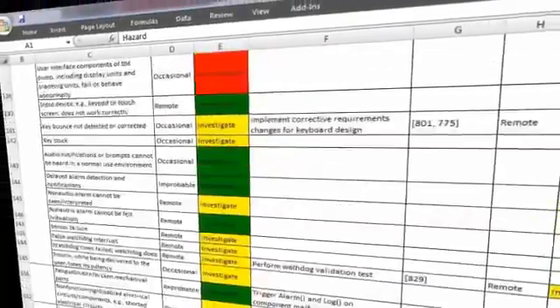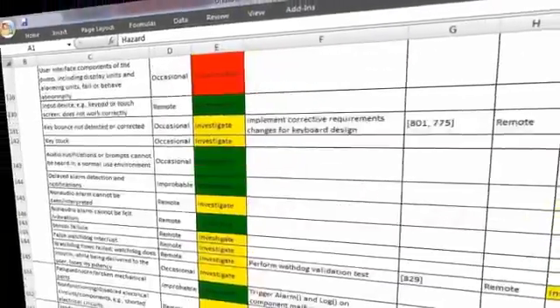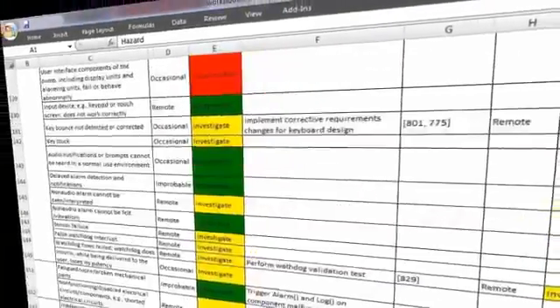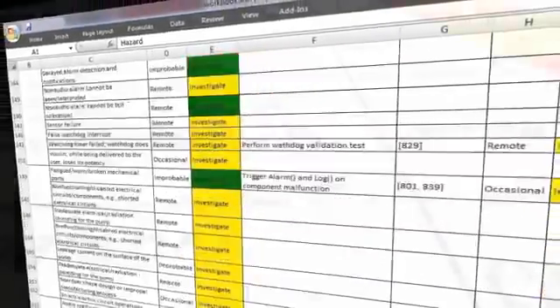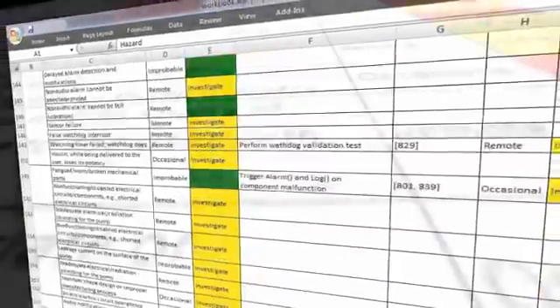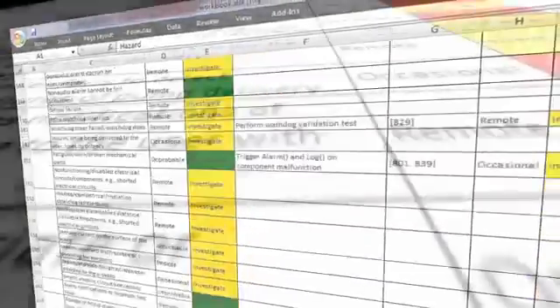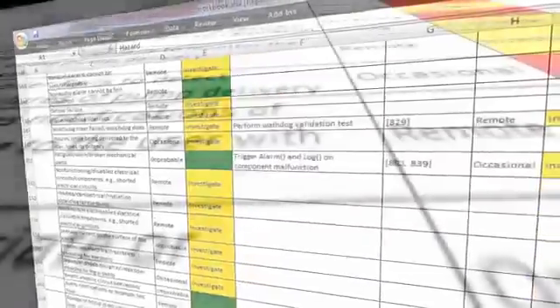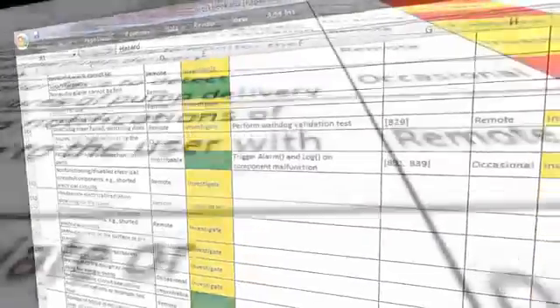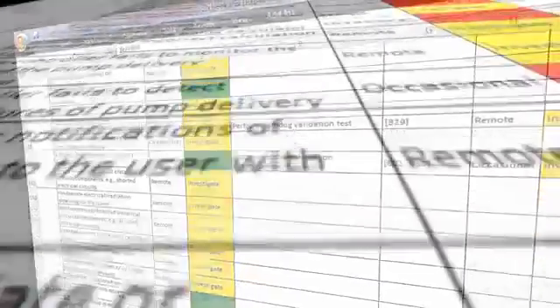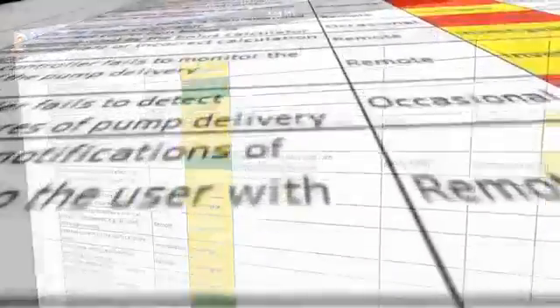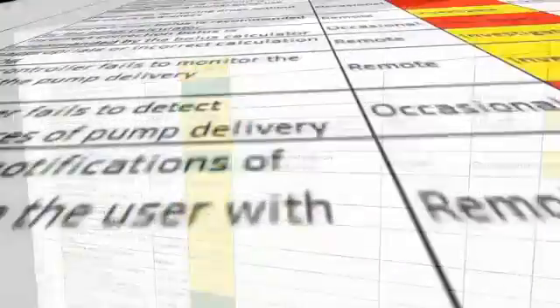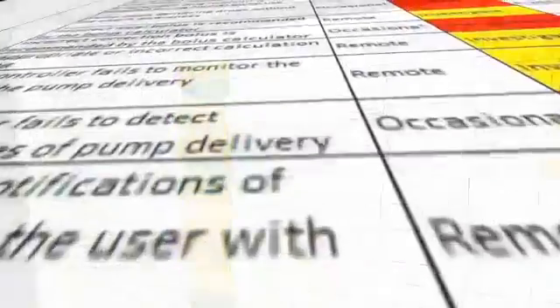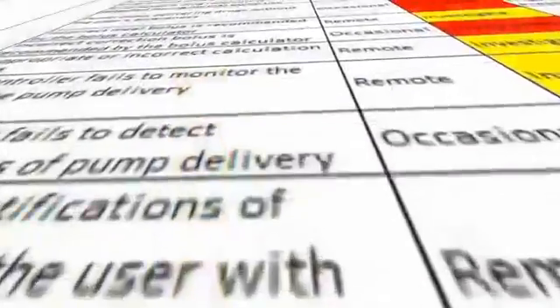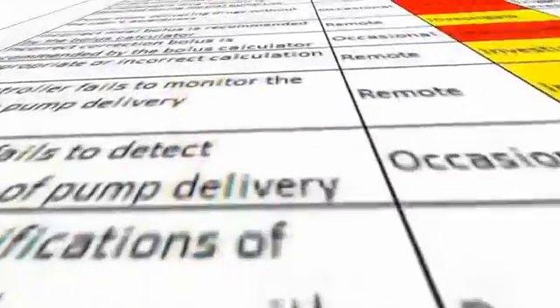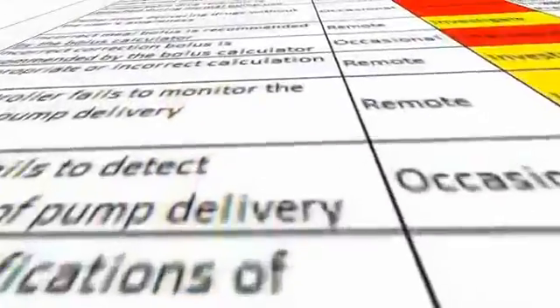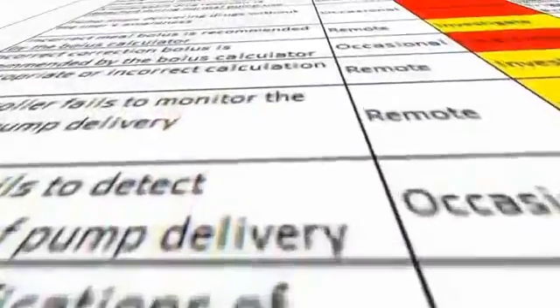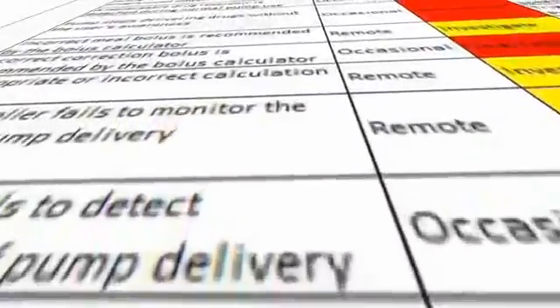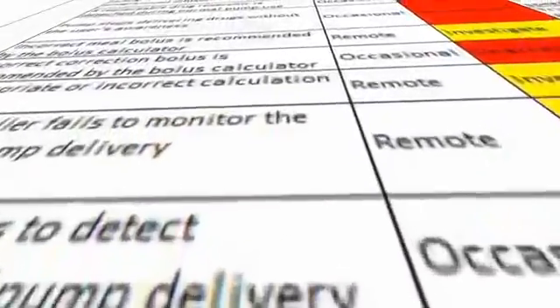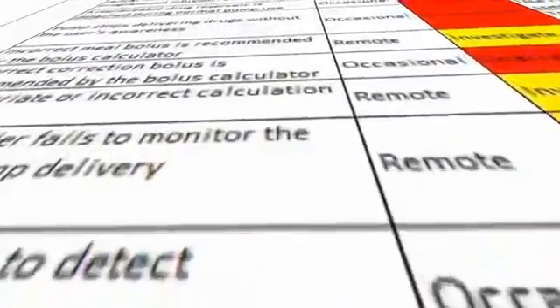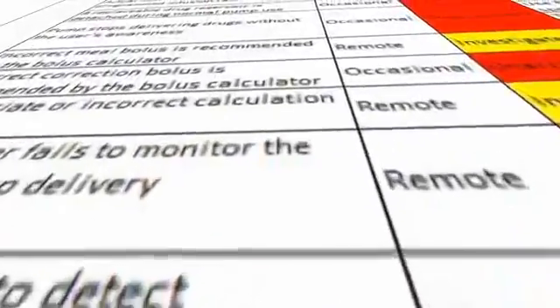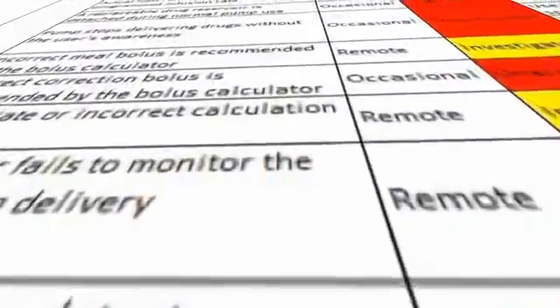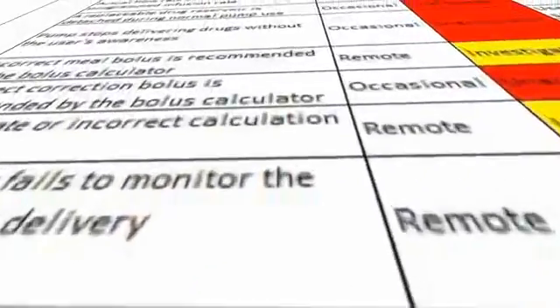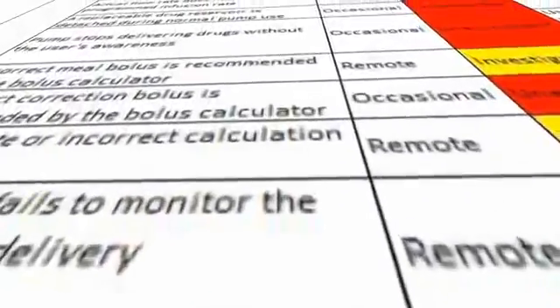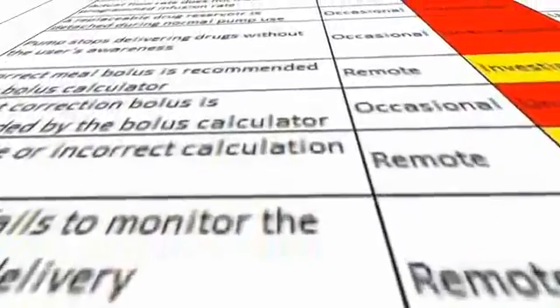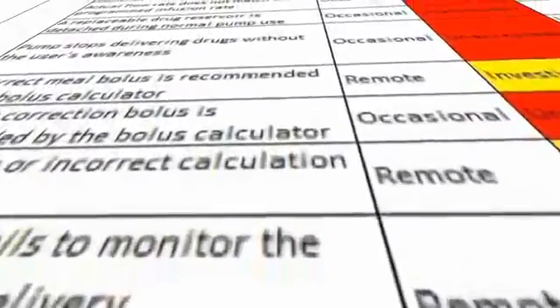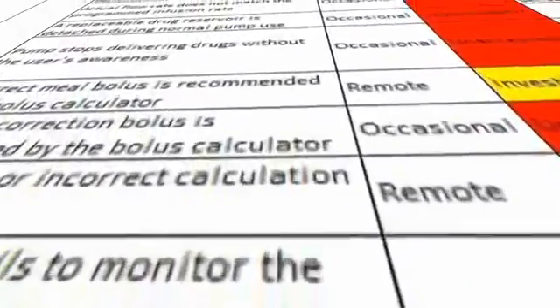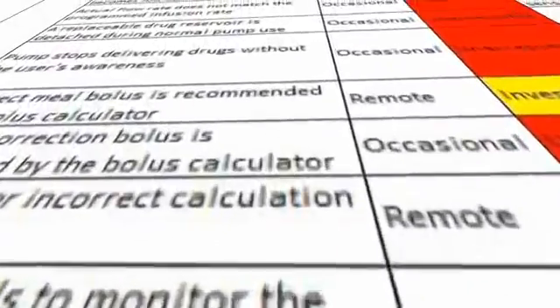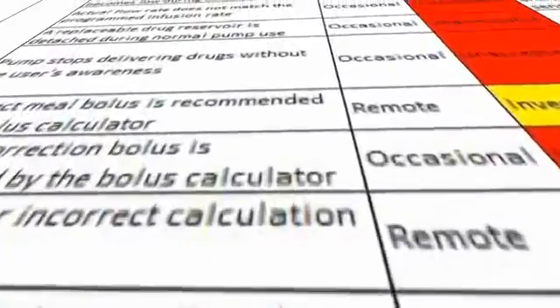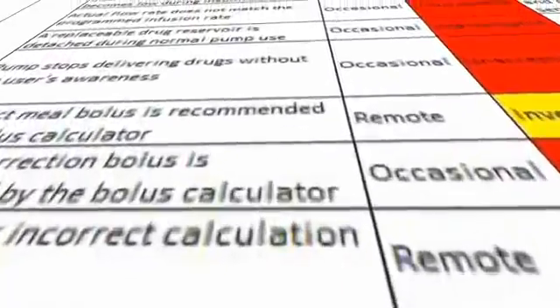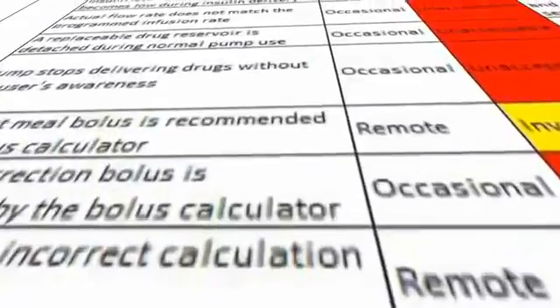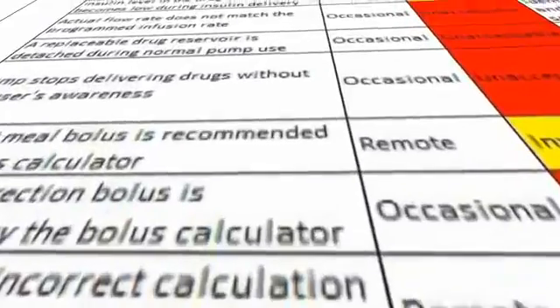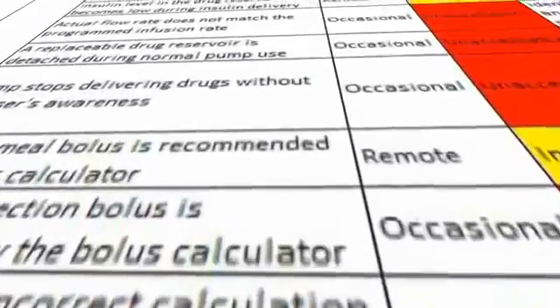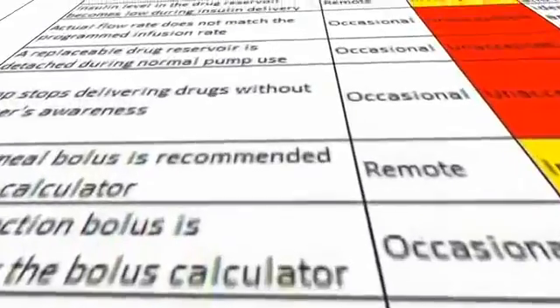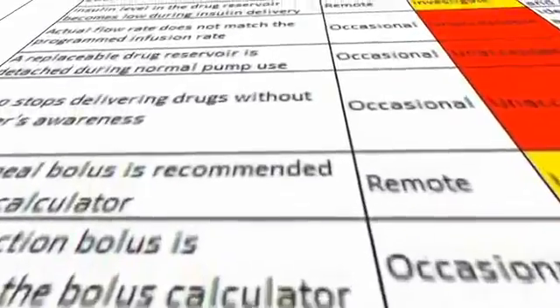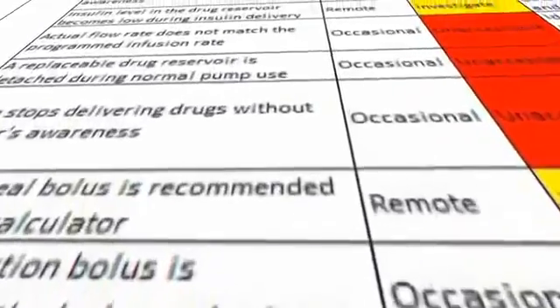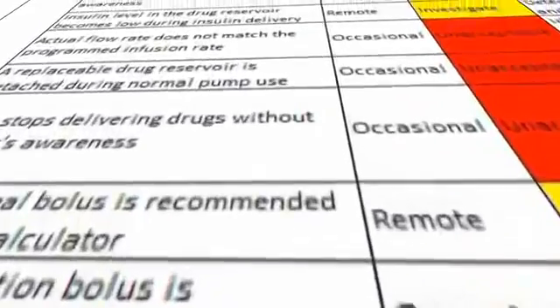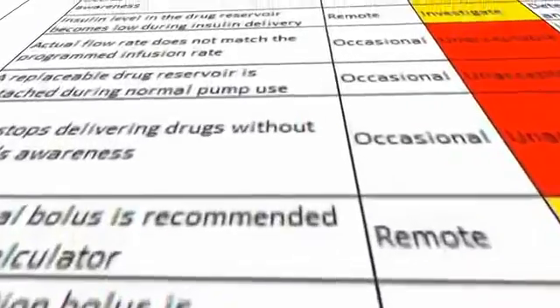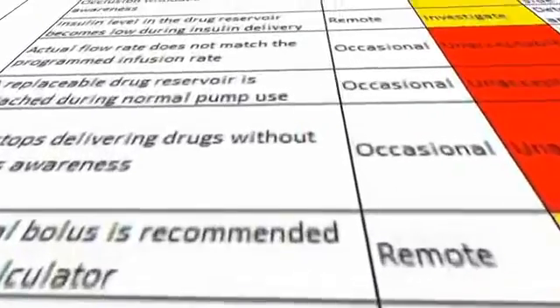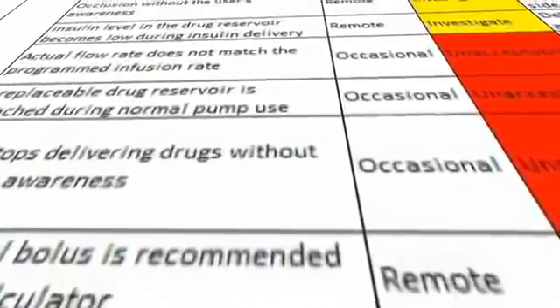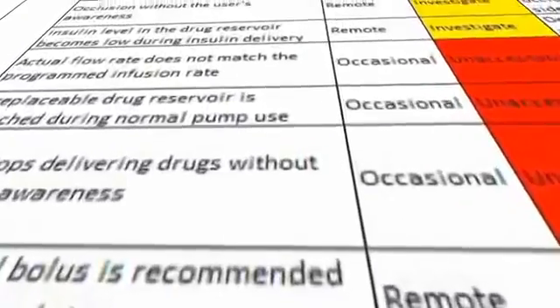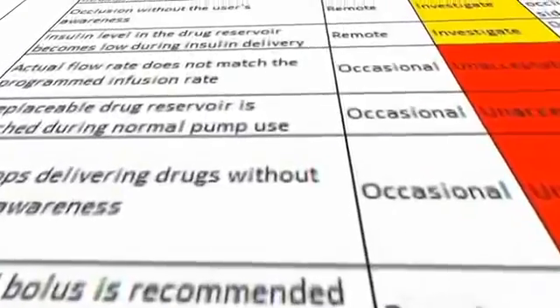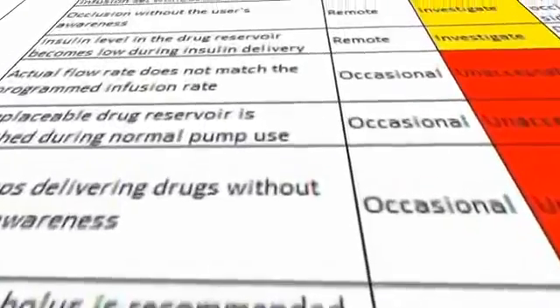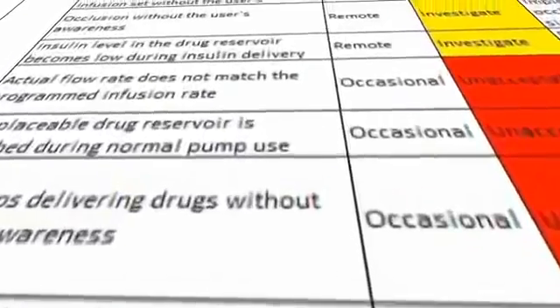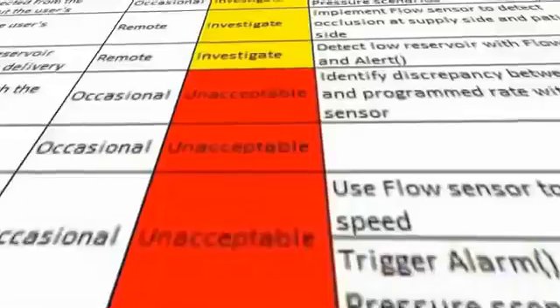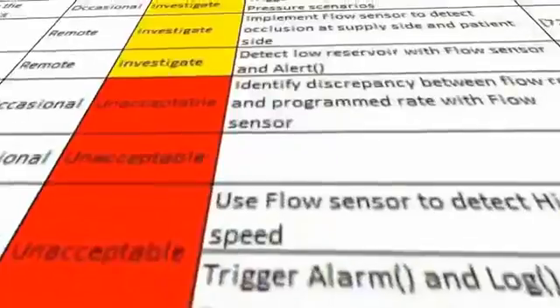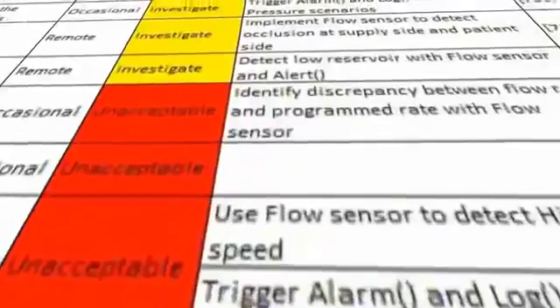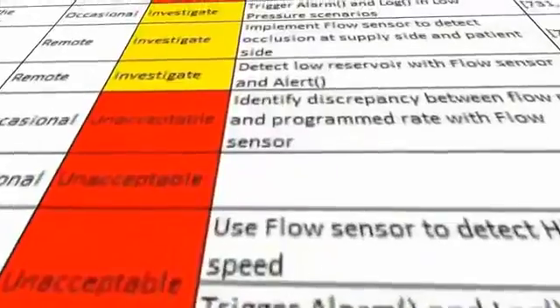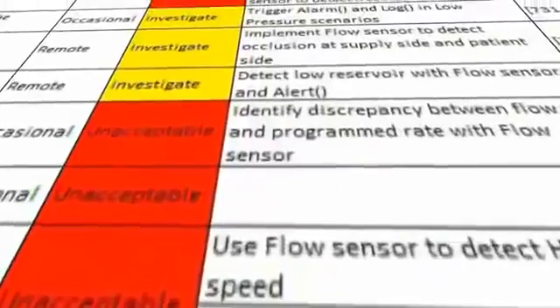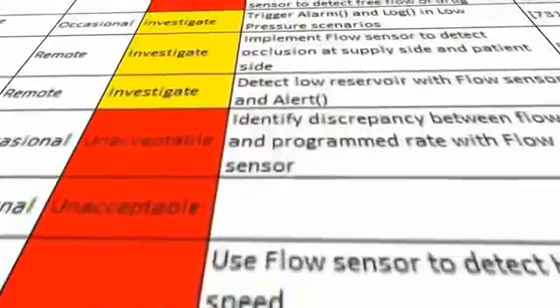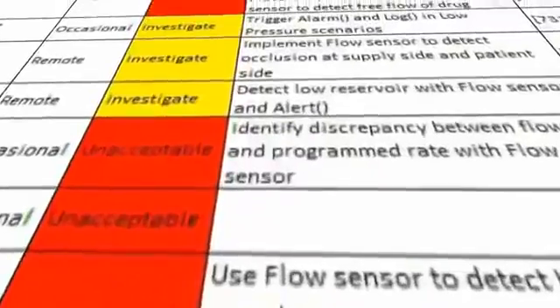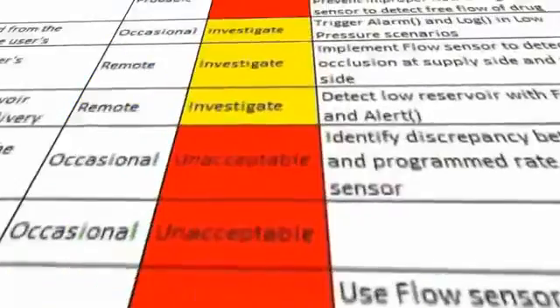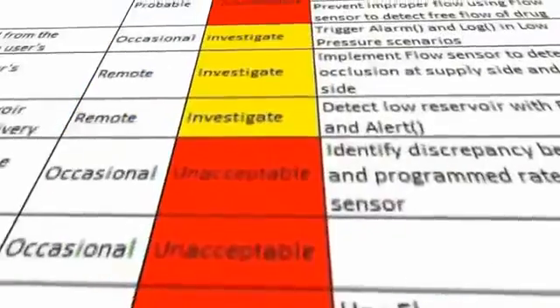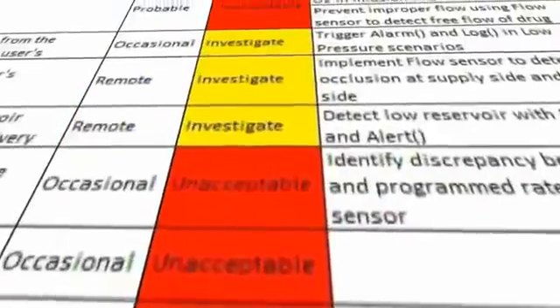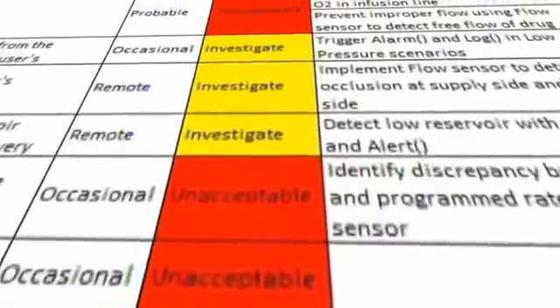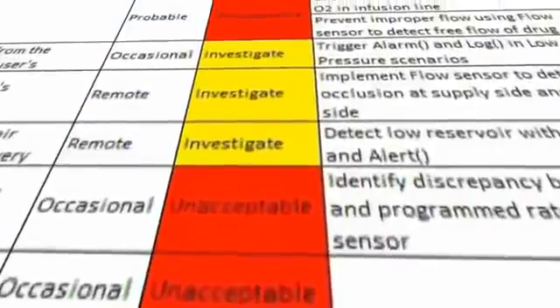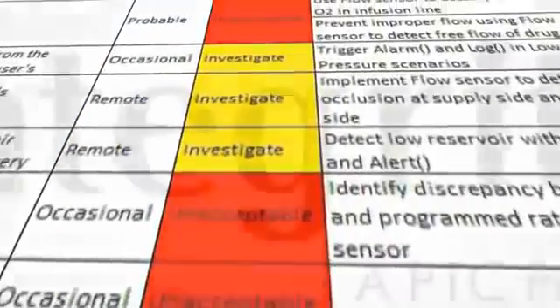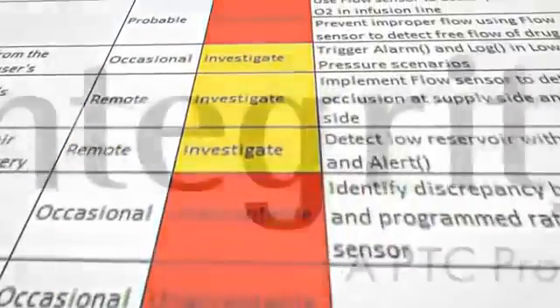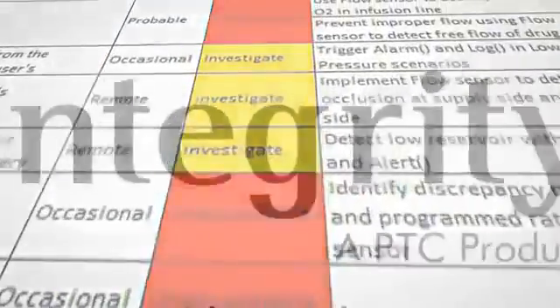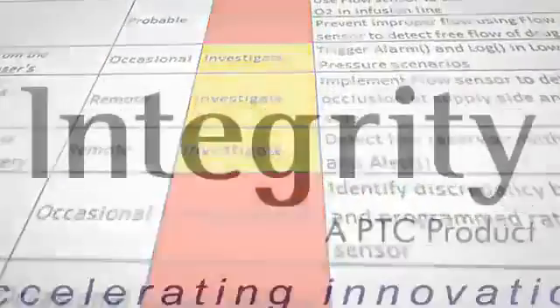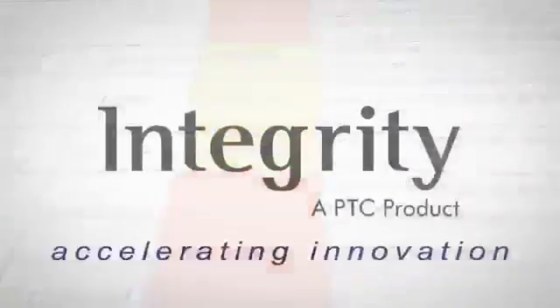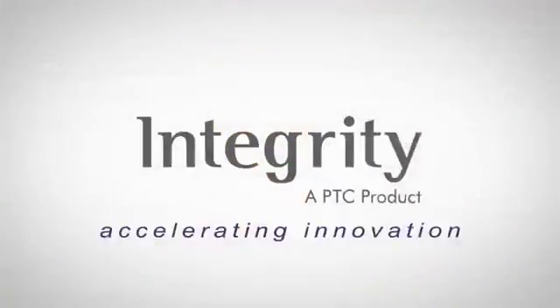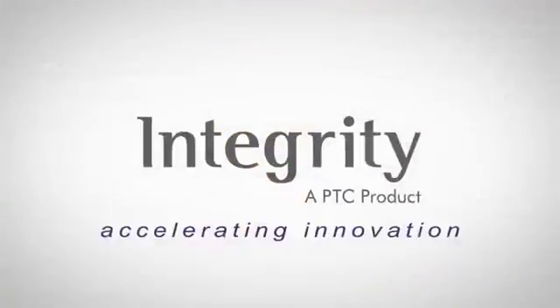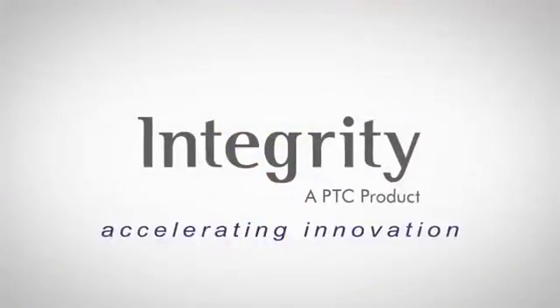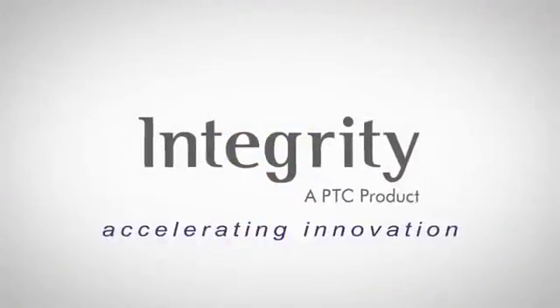Find out today how Integrity can help you improve productivity and quality, streamline compliance, and achieve greater visibility.